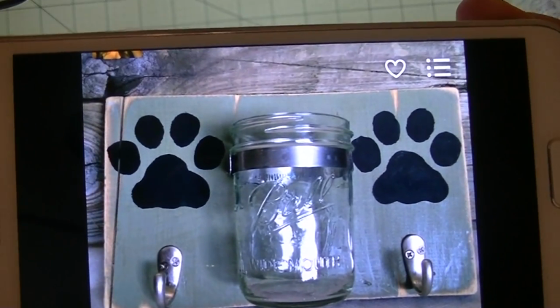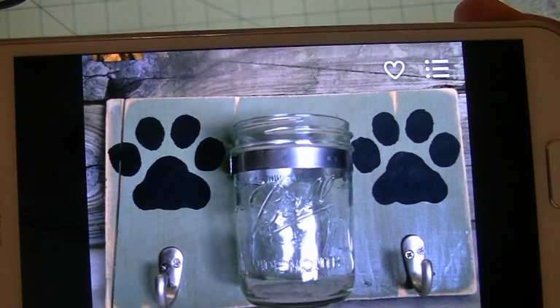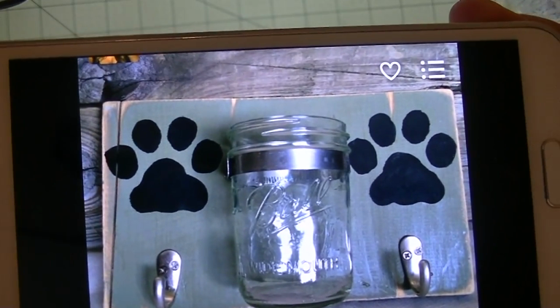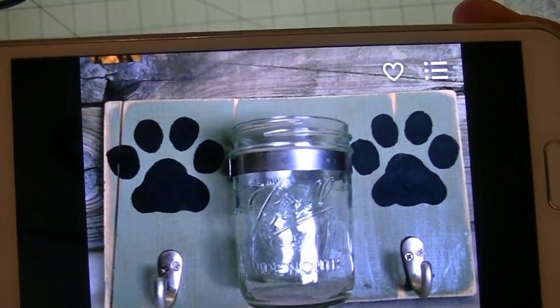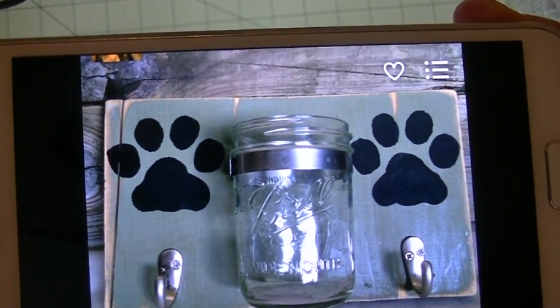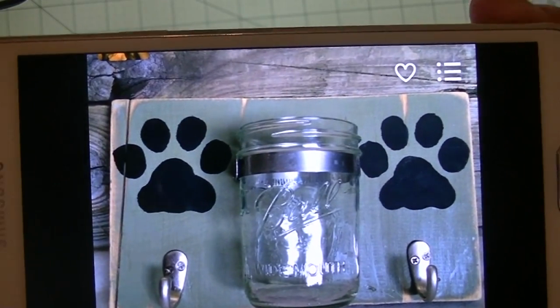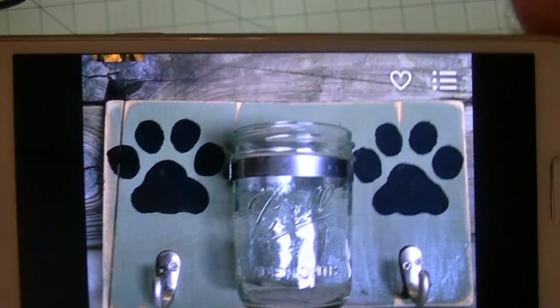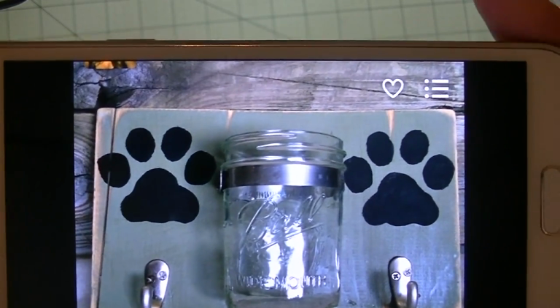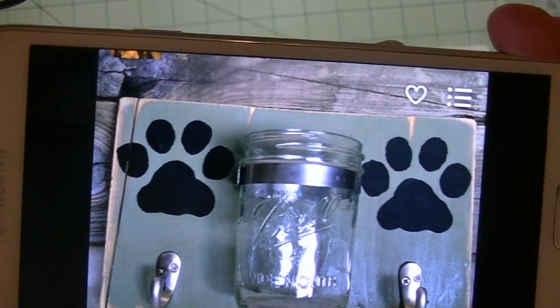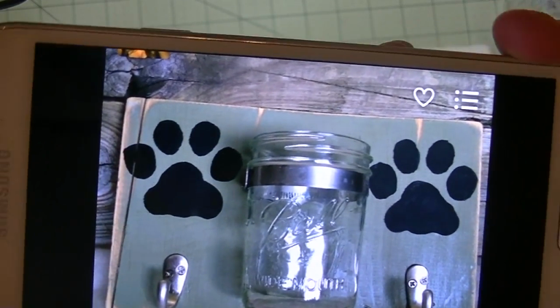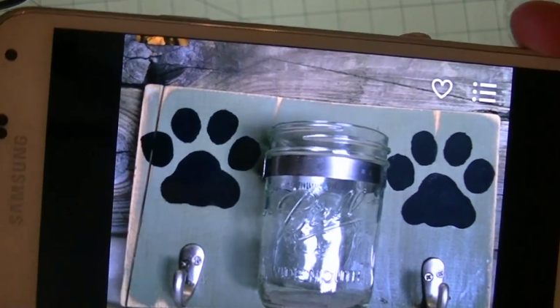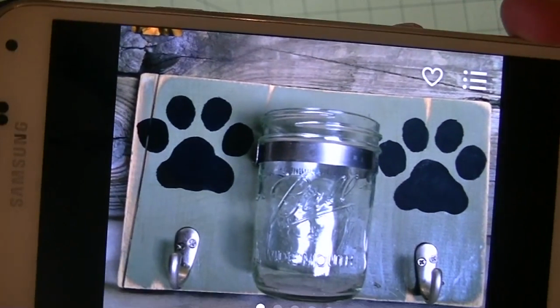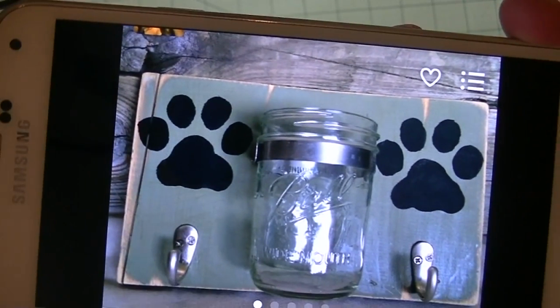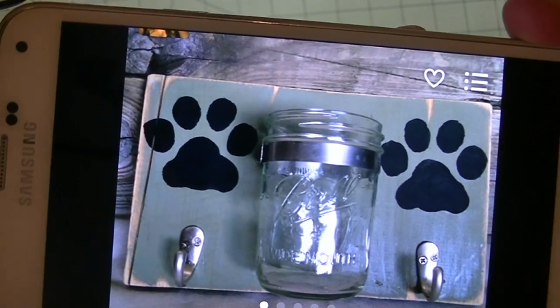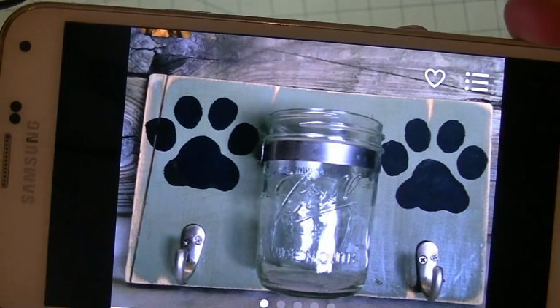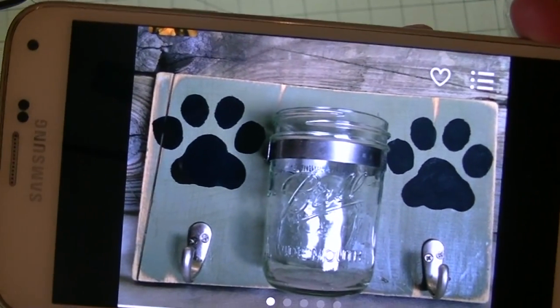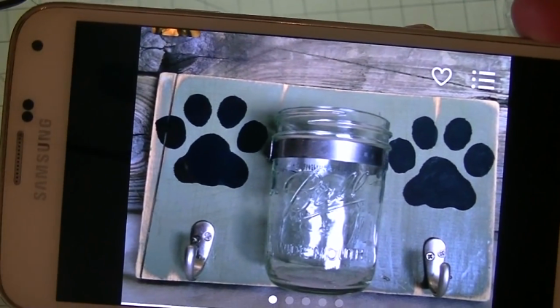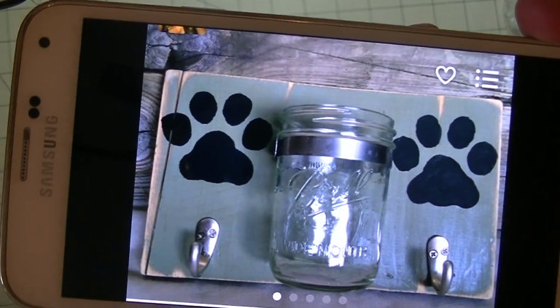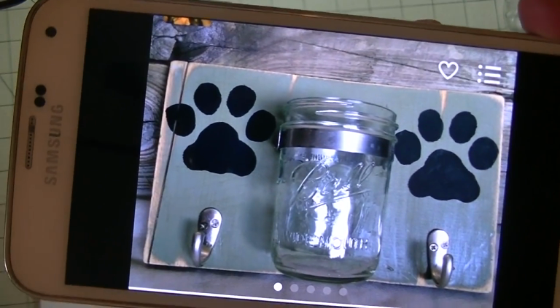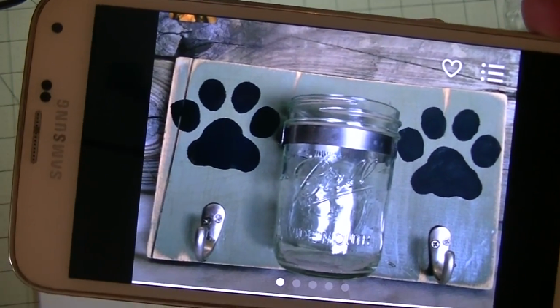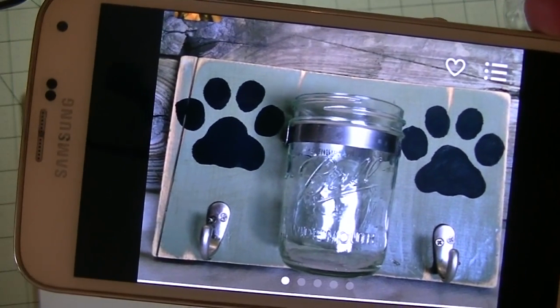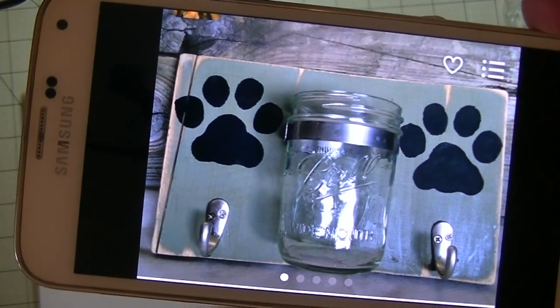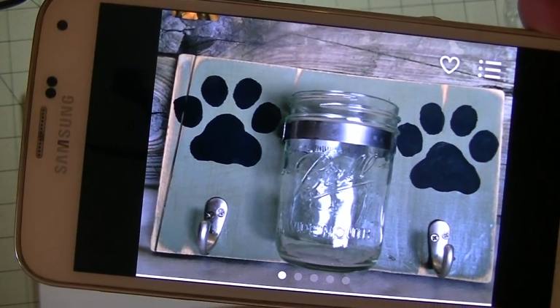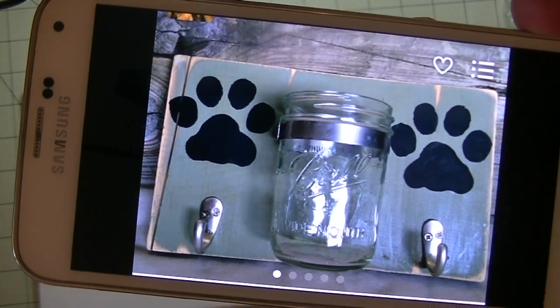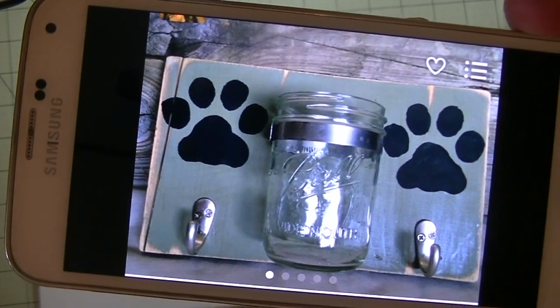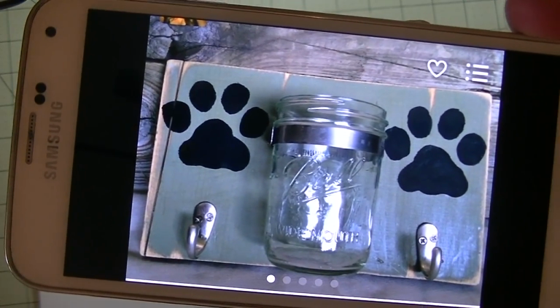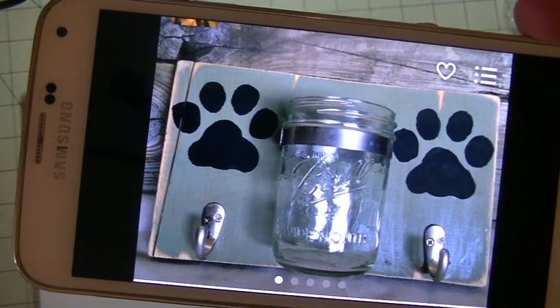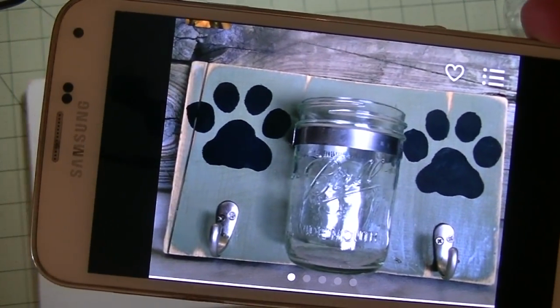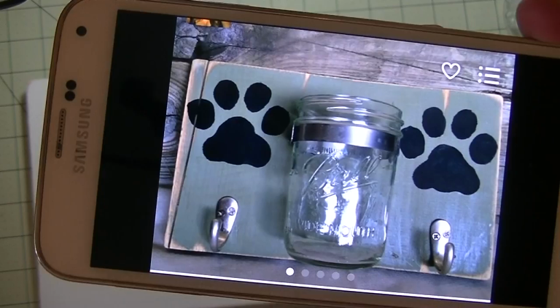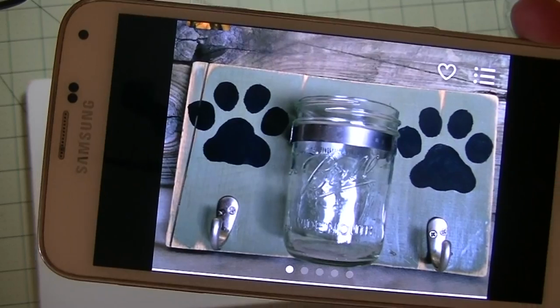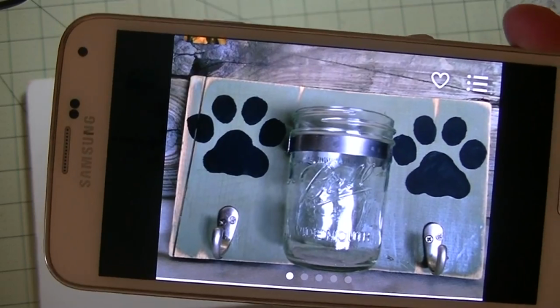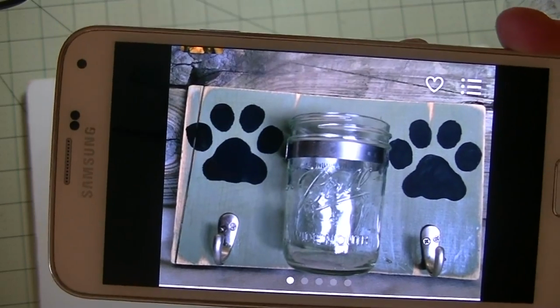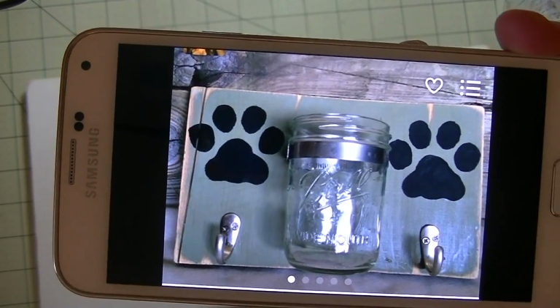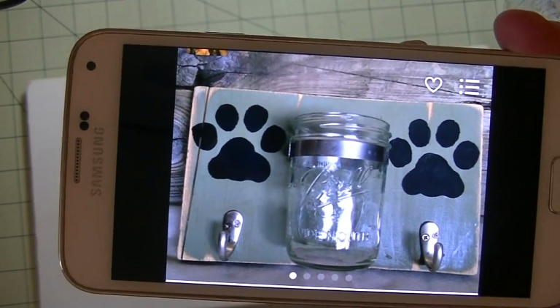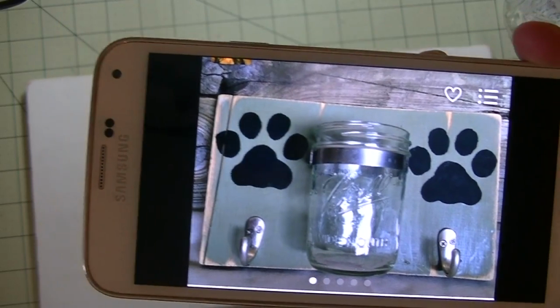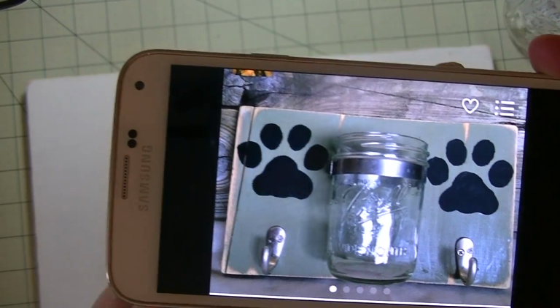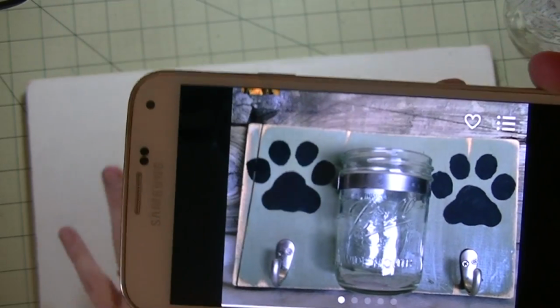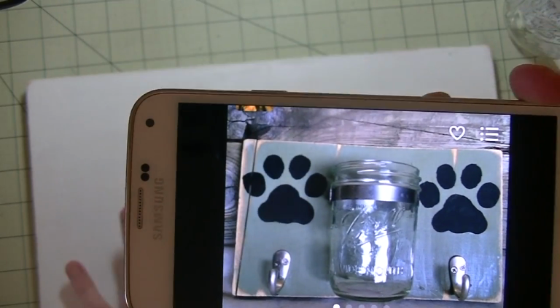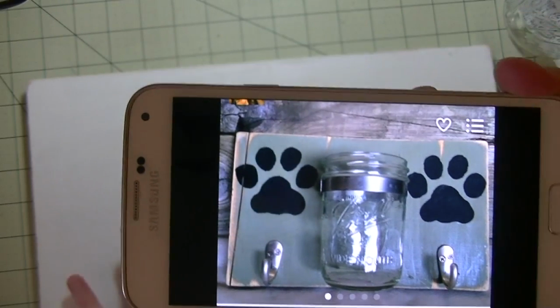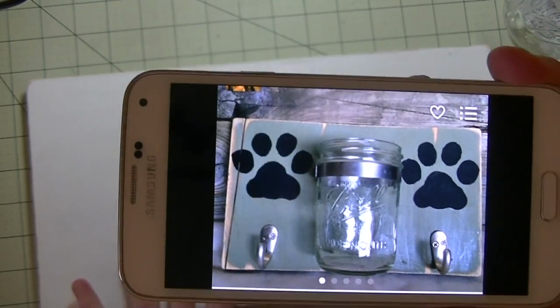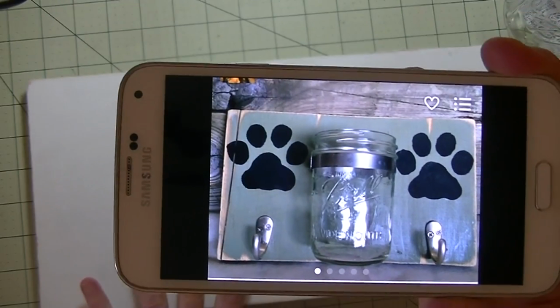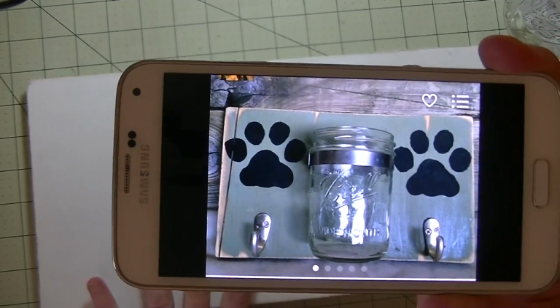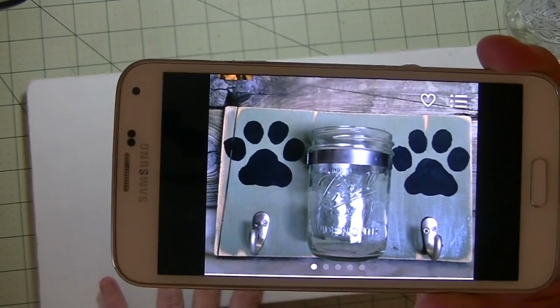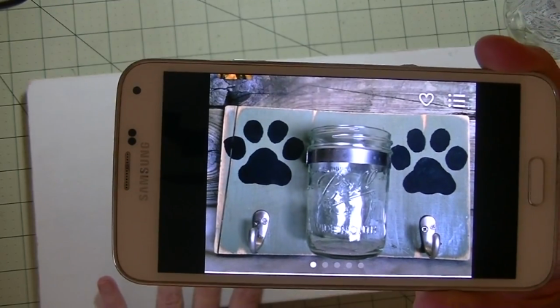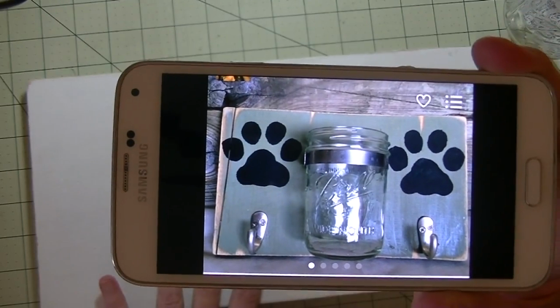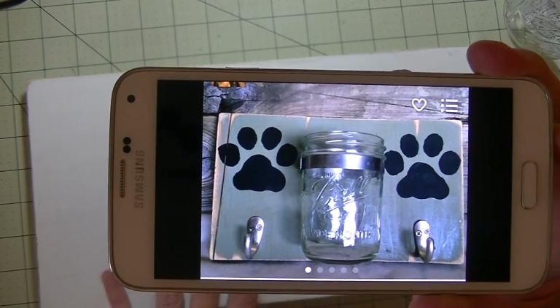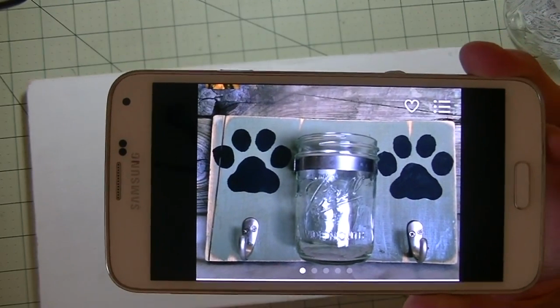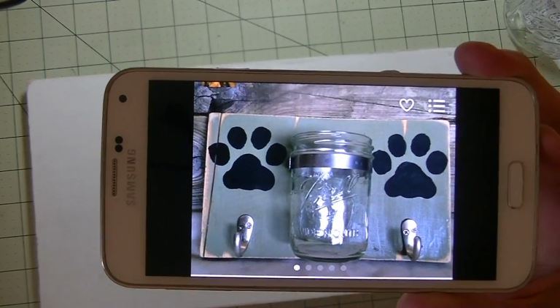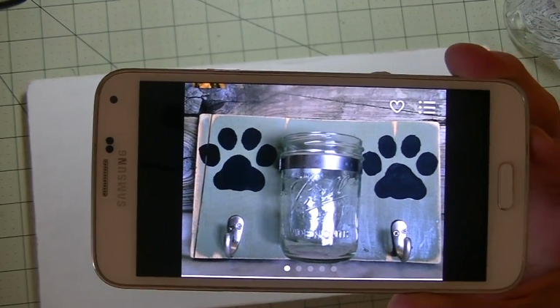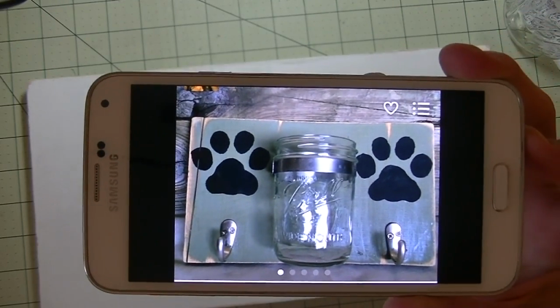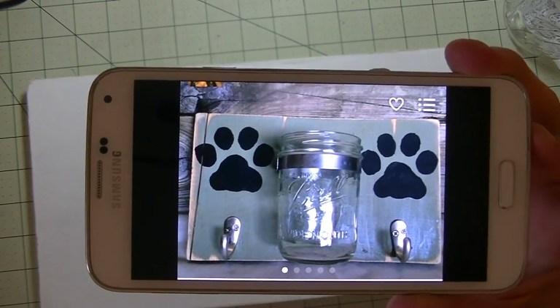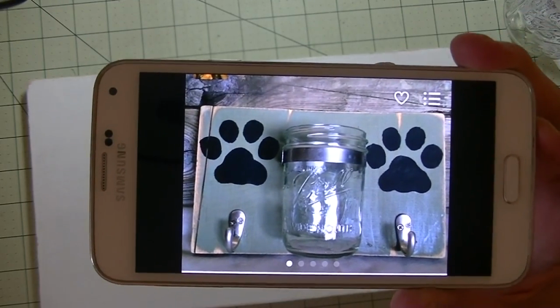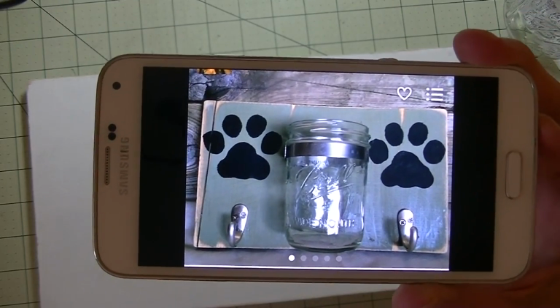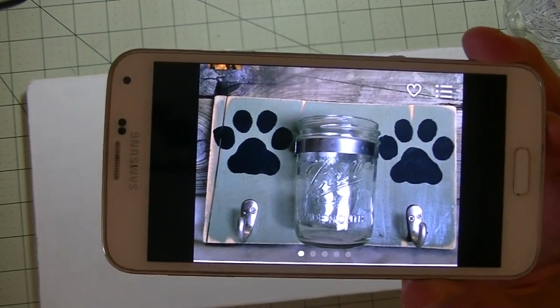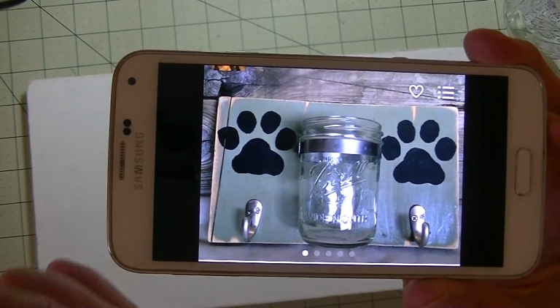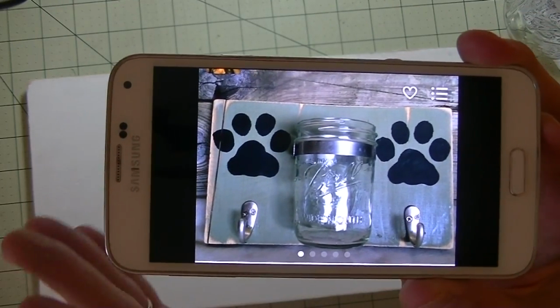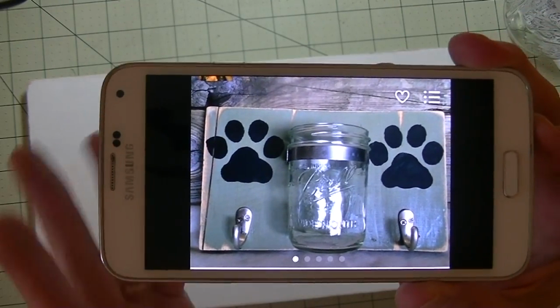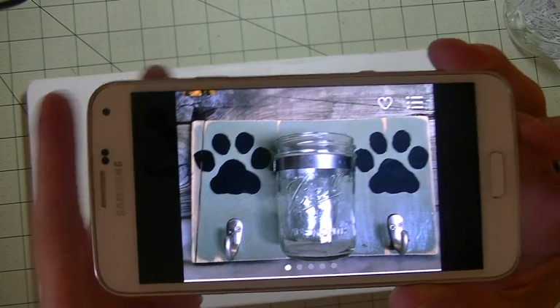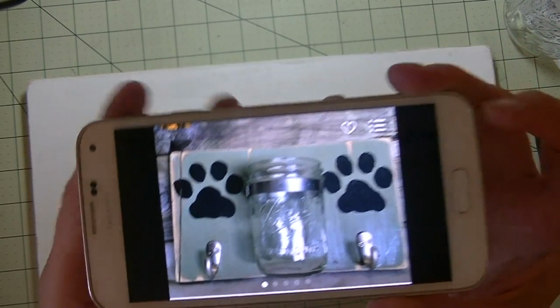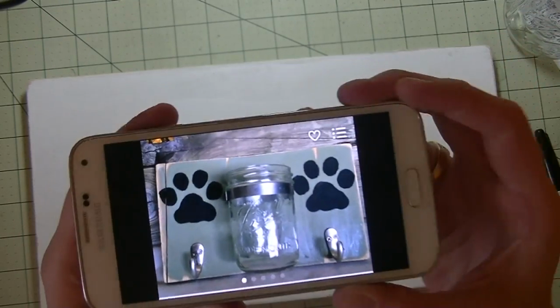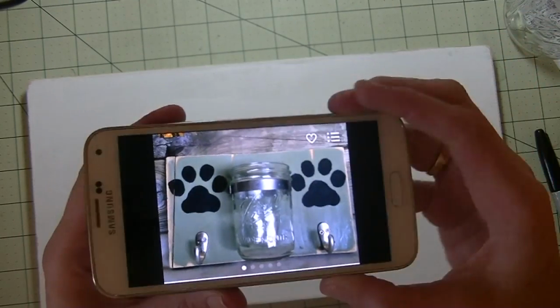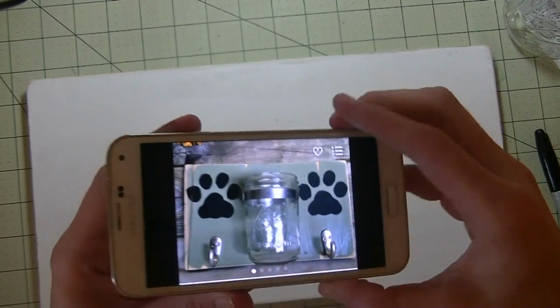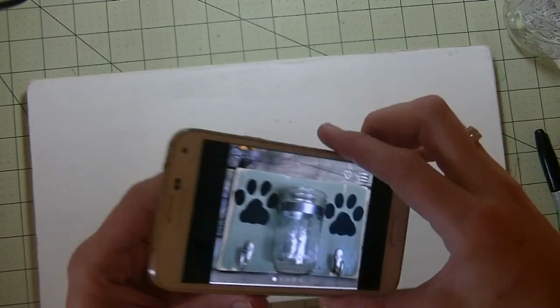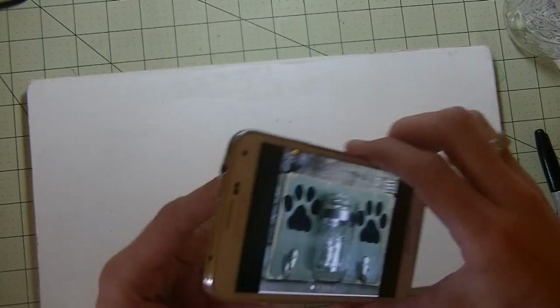It is a treat holder that holds a little jar to hold the treats and also leashes. I'm making mine for two dogs, but you can most certainly use it for one dog.